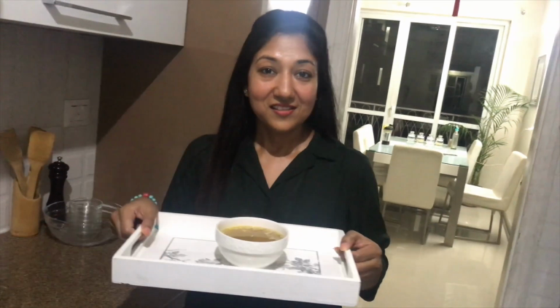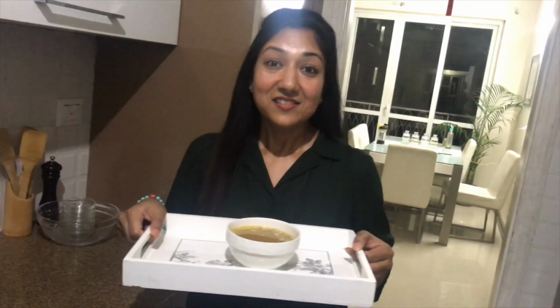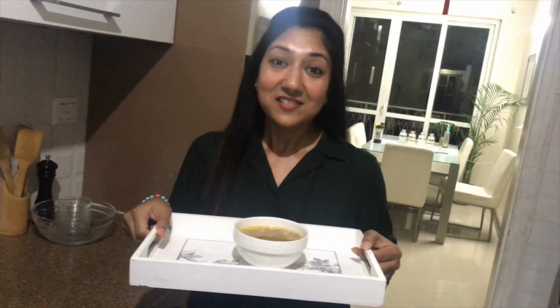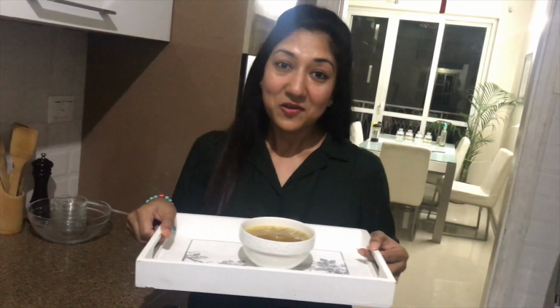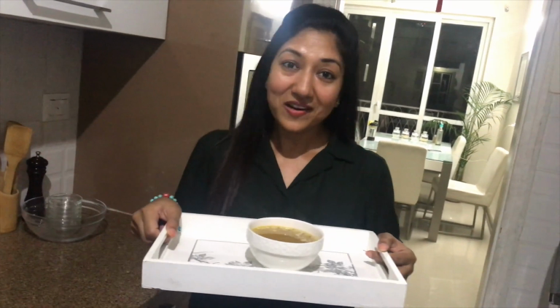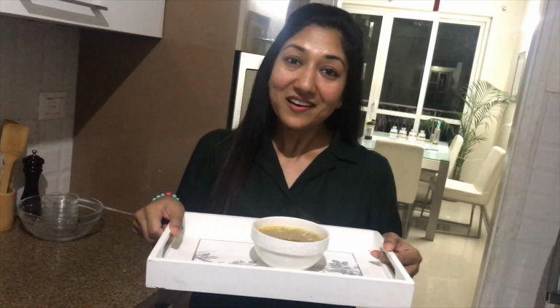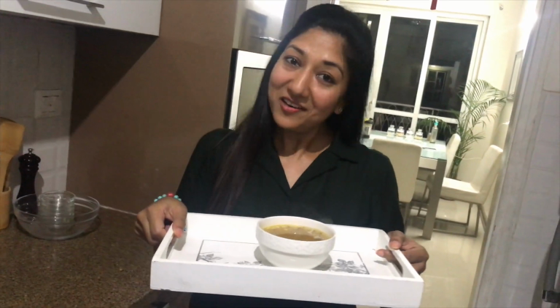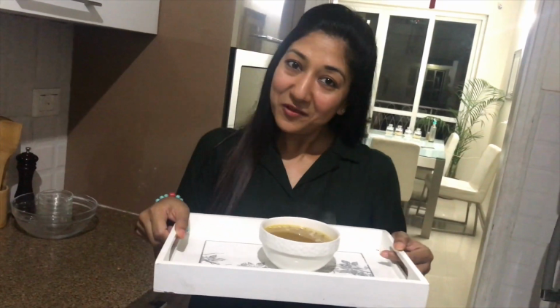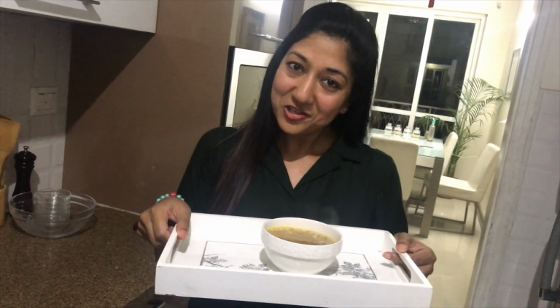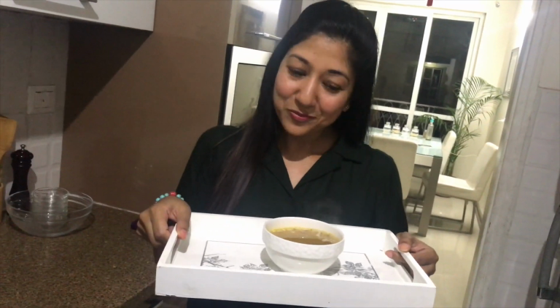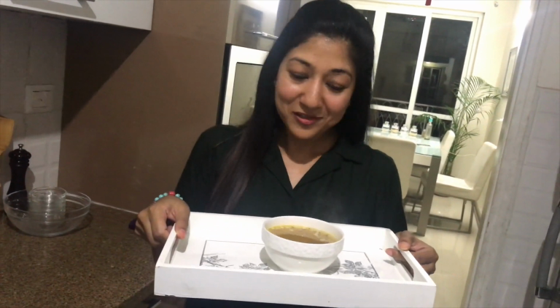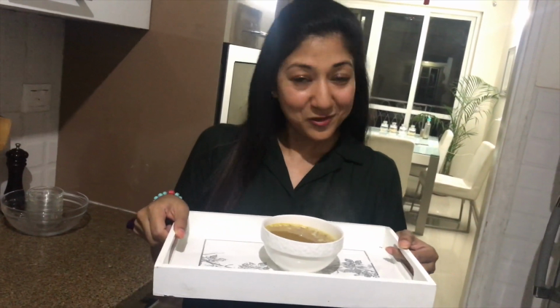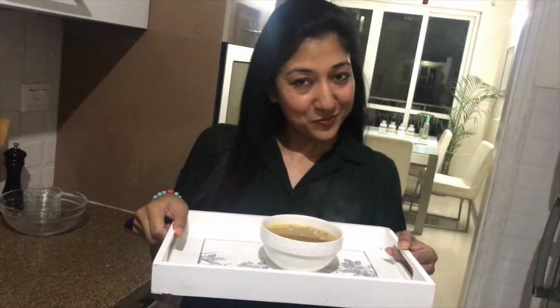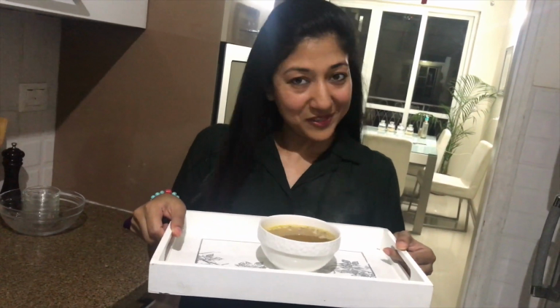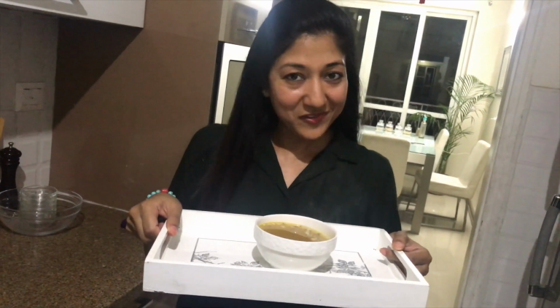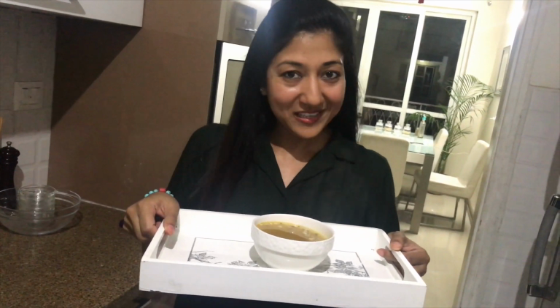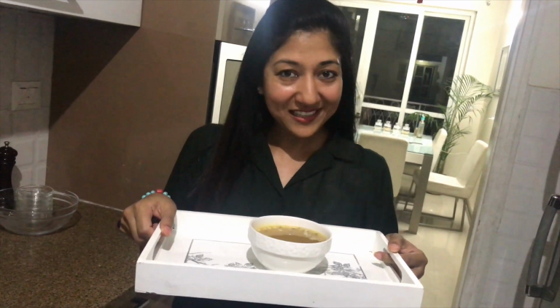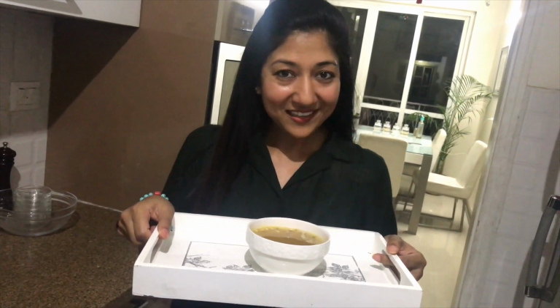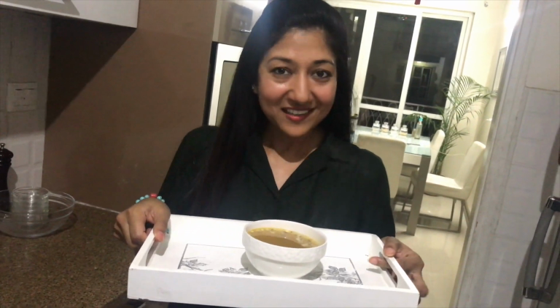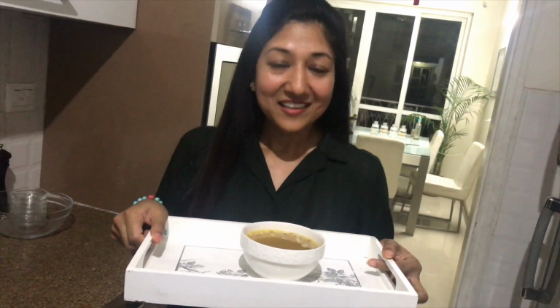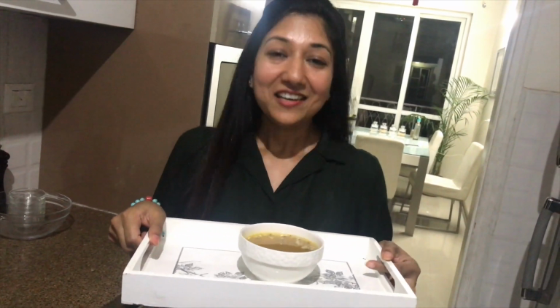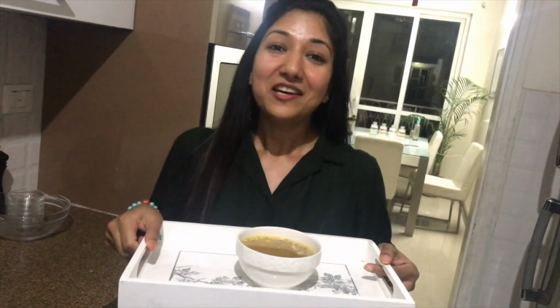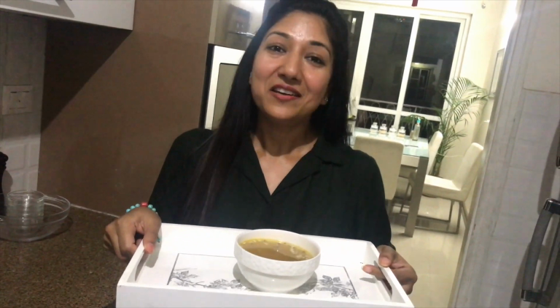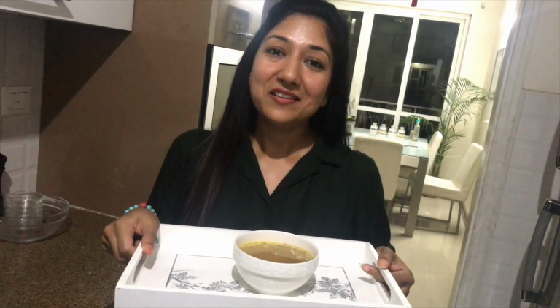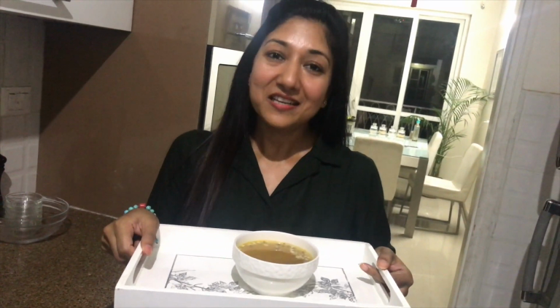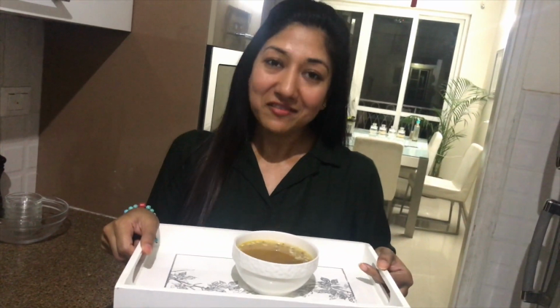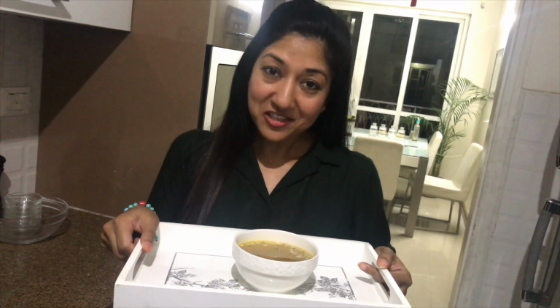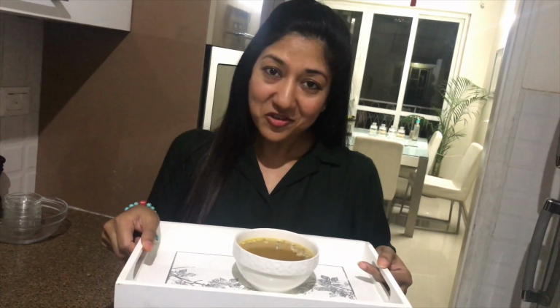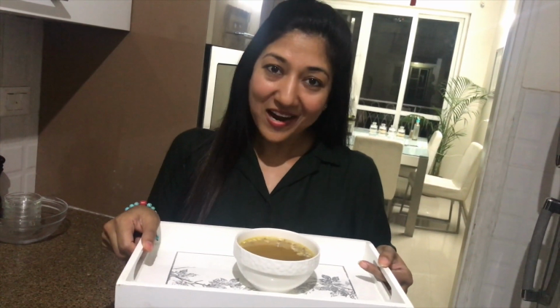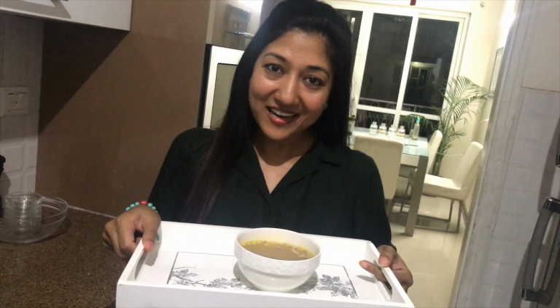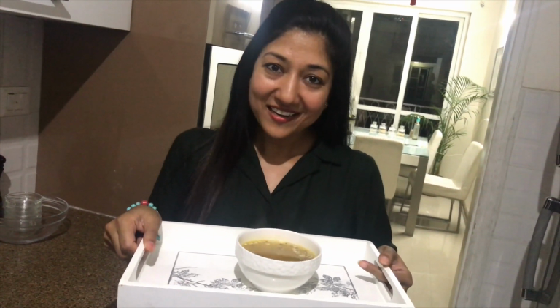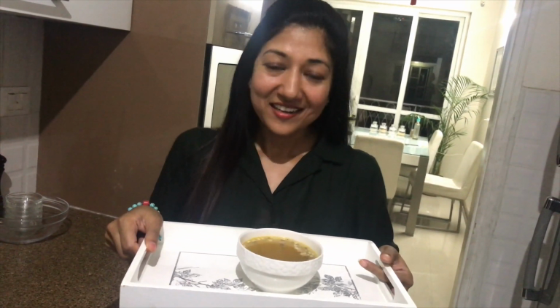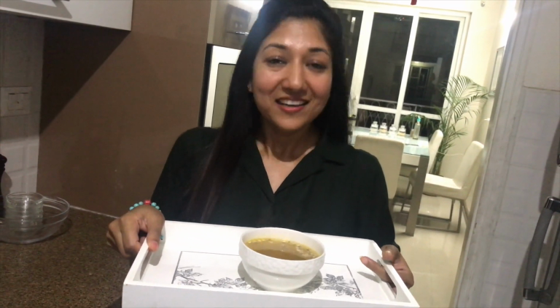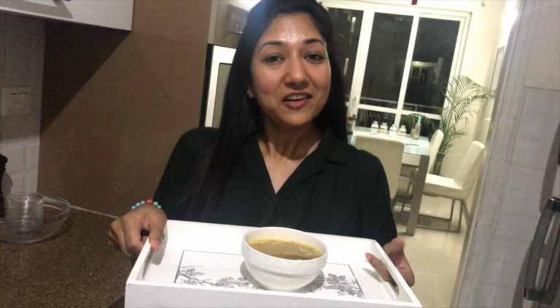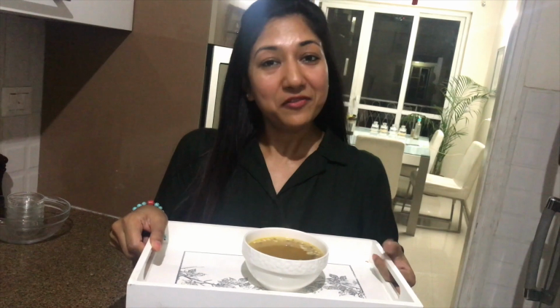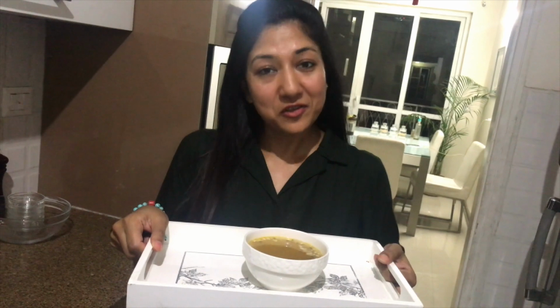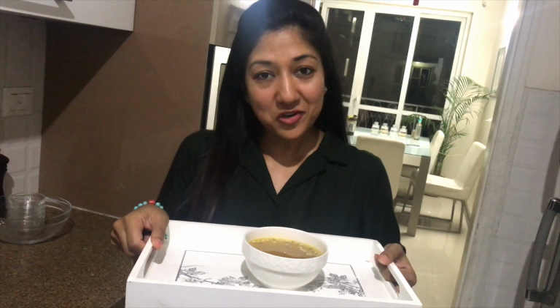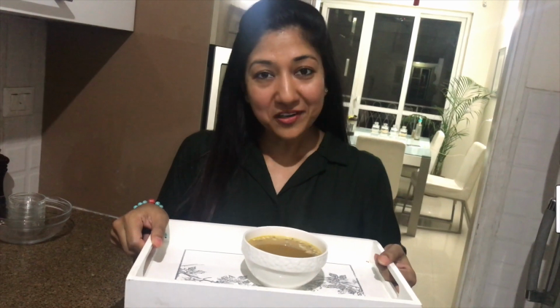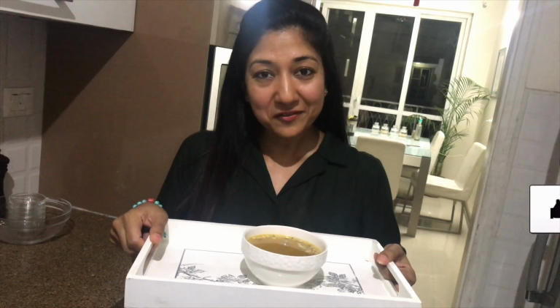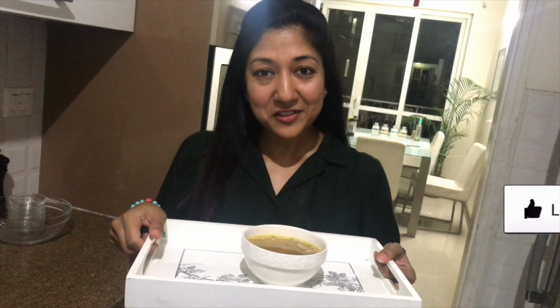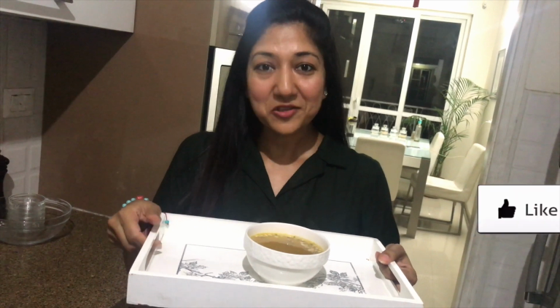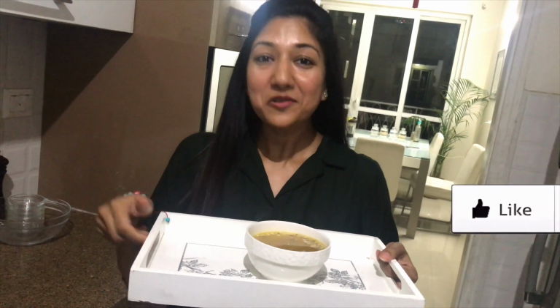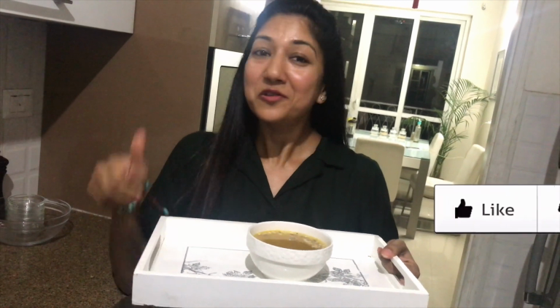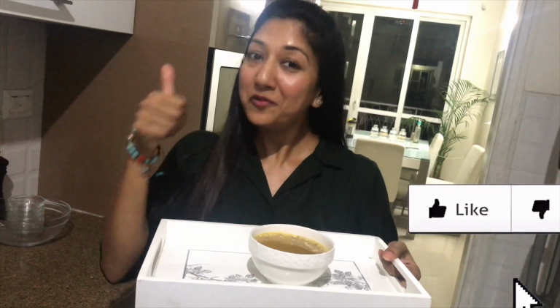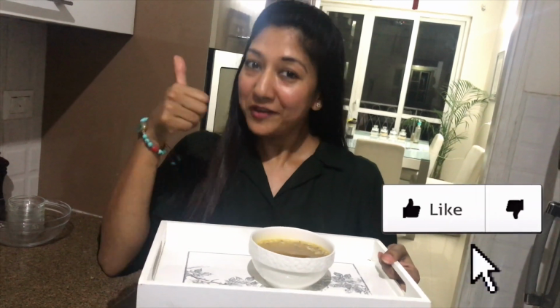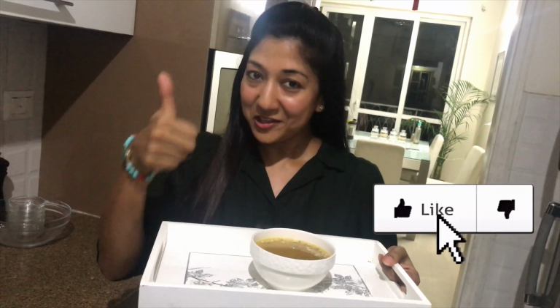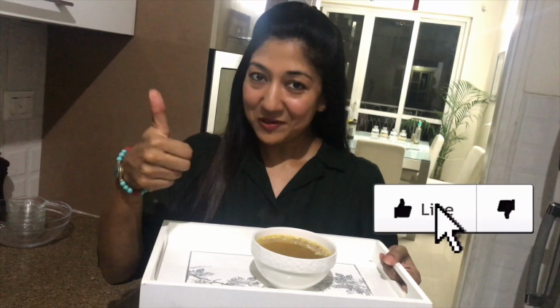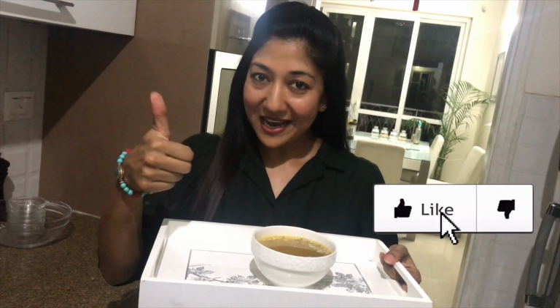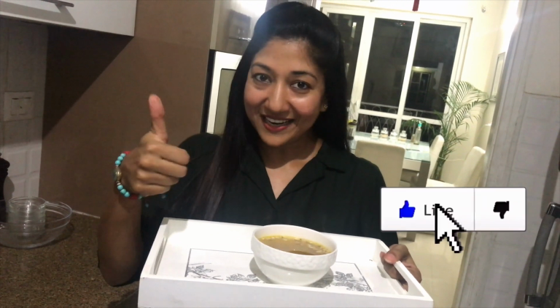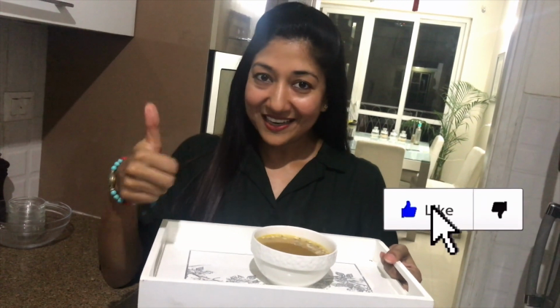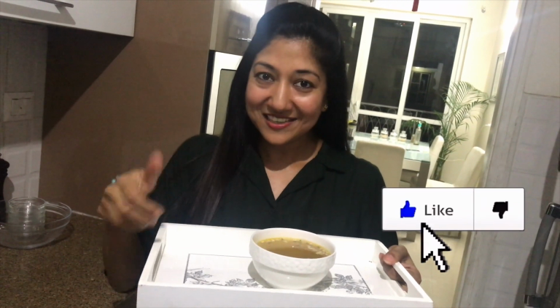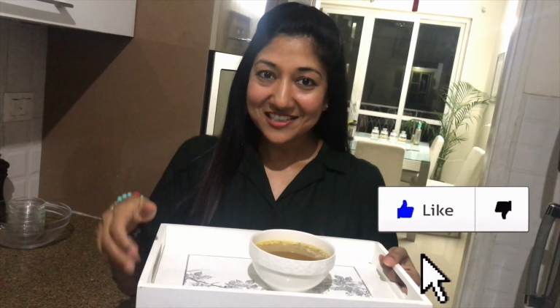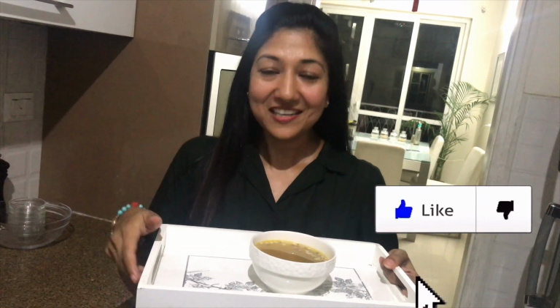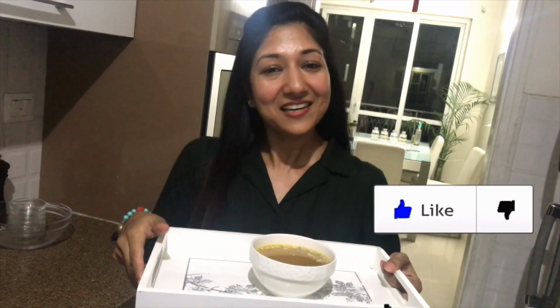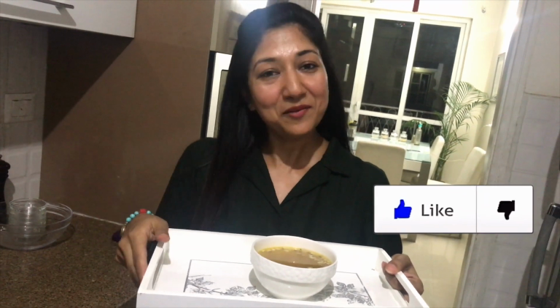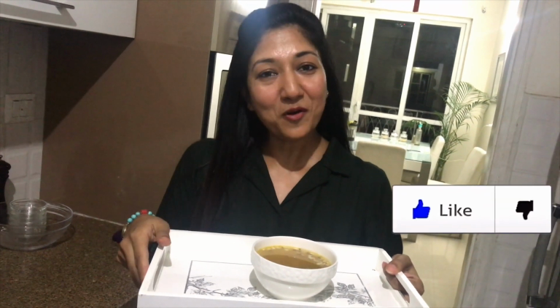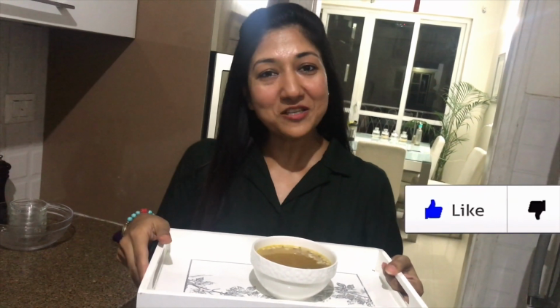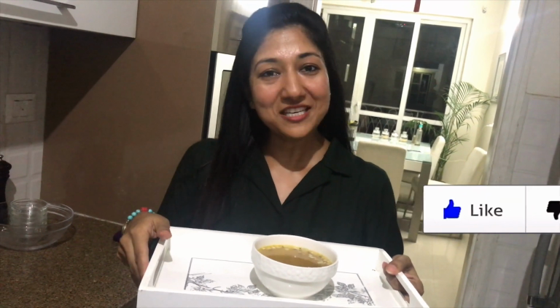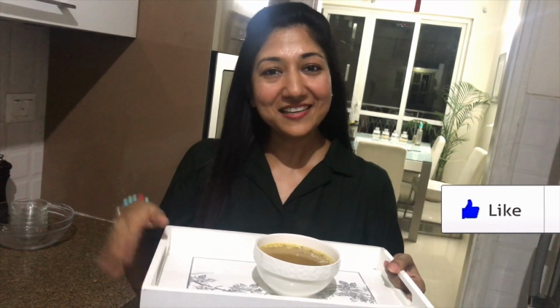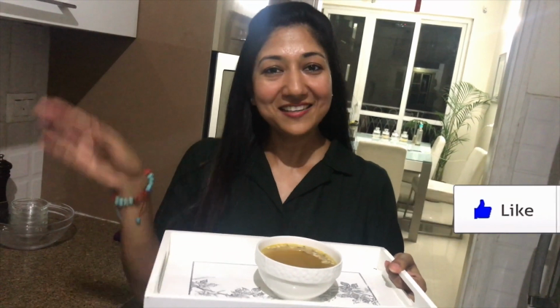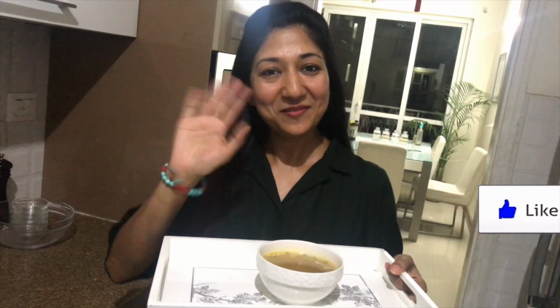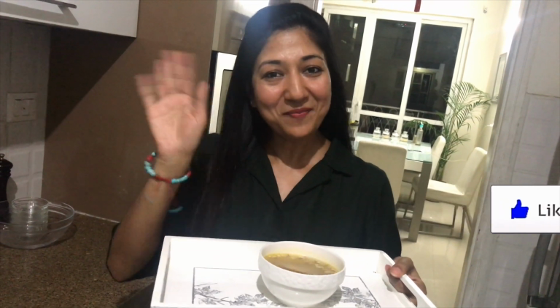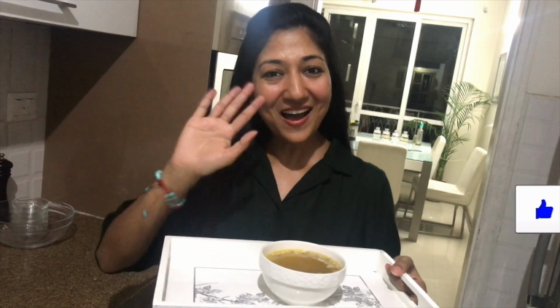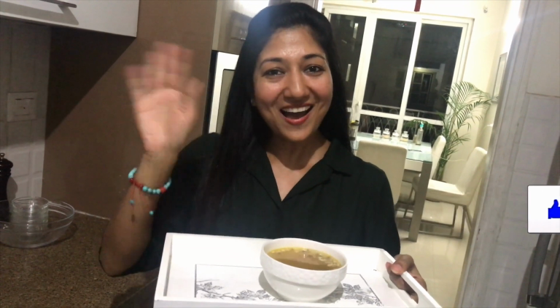Our clear vegetable soup is ready. Give it a try! If you enjoyed the video, don't forget to like it. Keep watching. Bye.